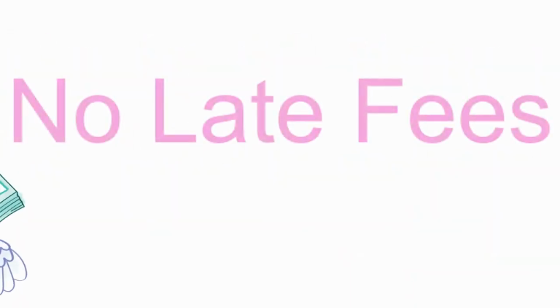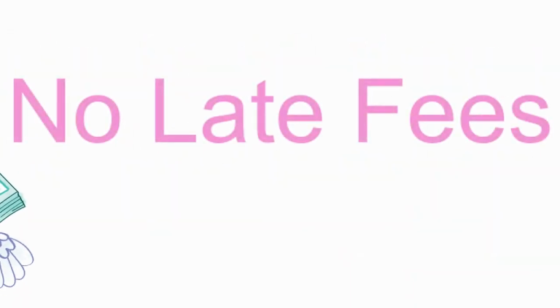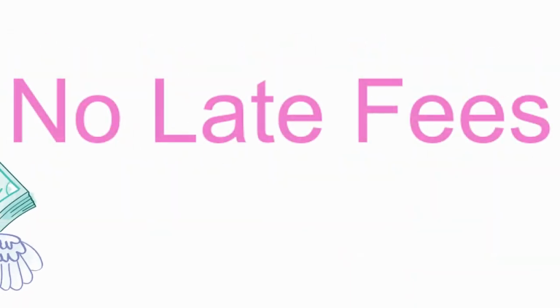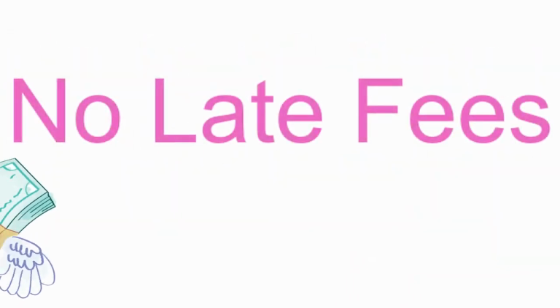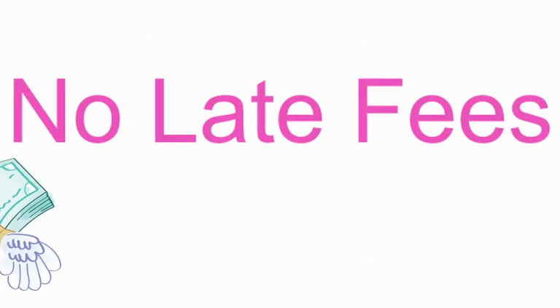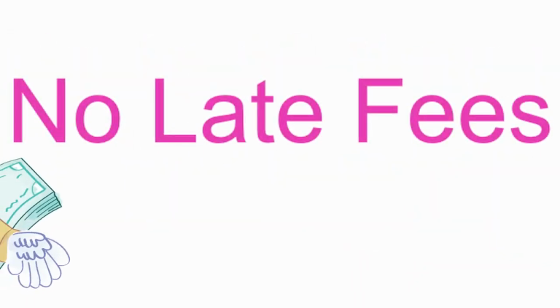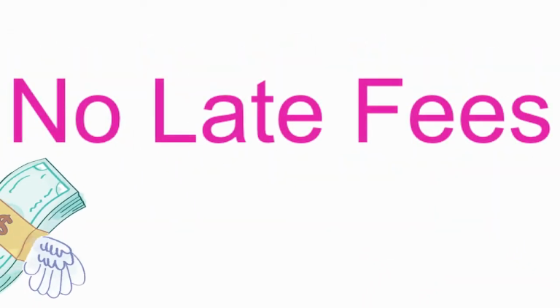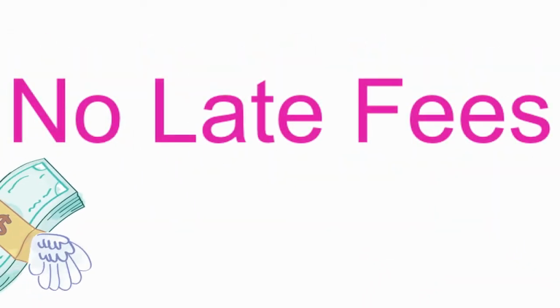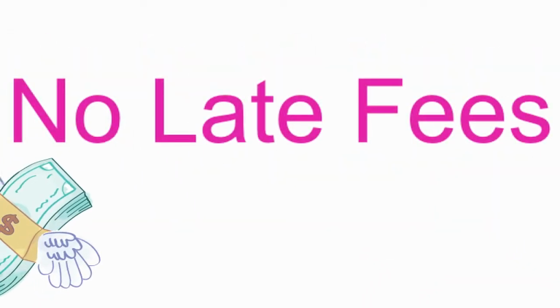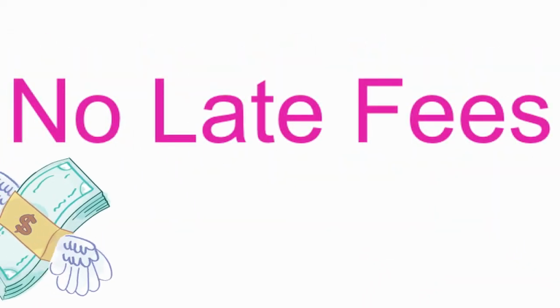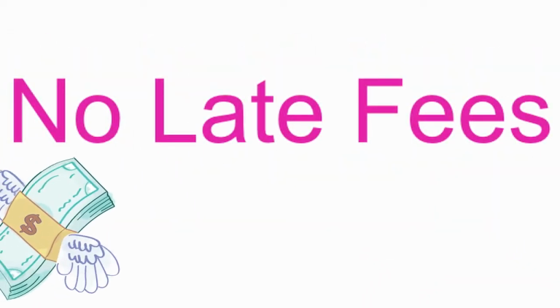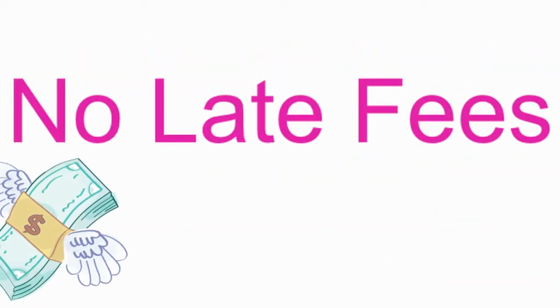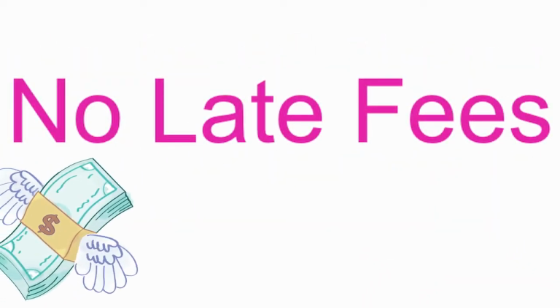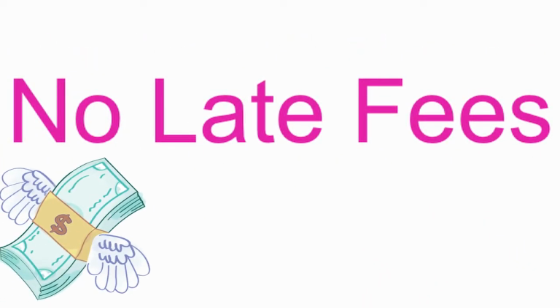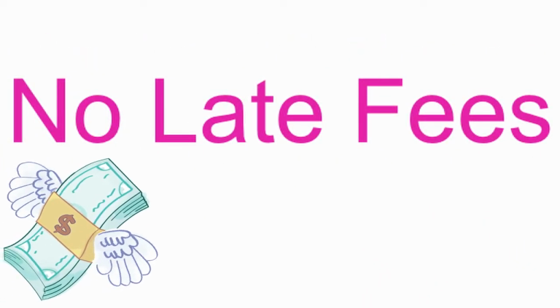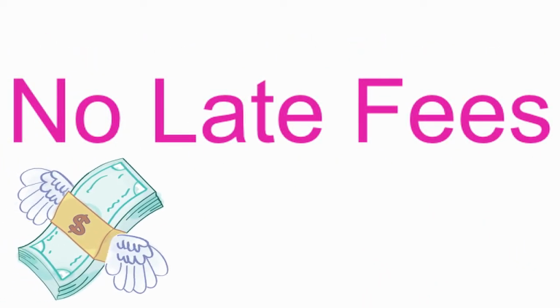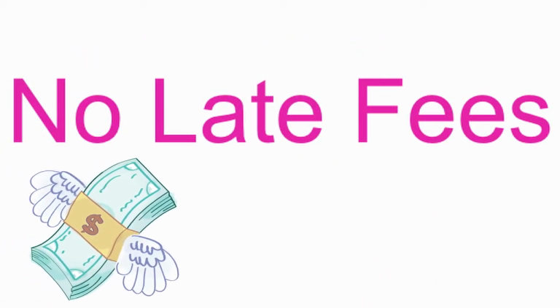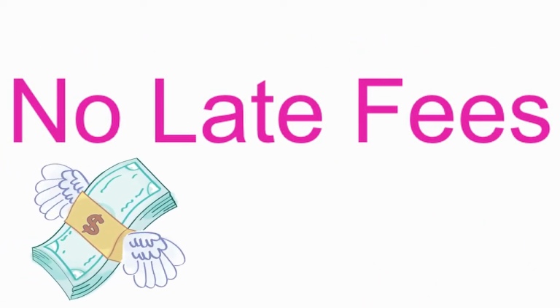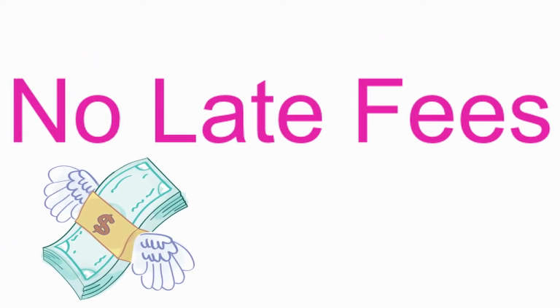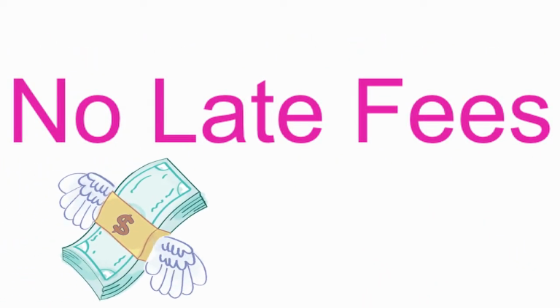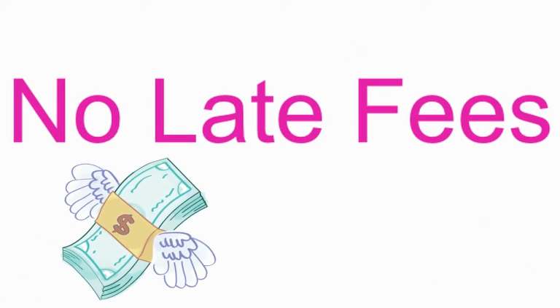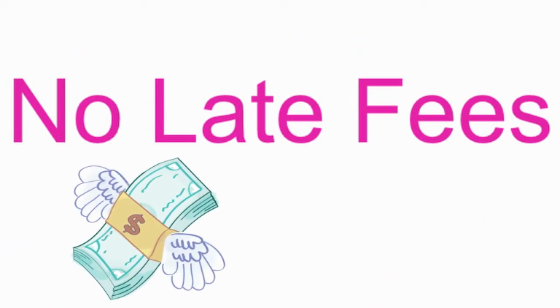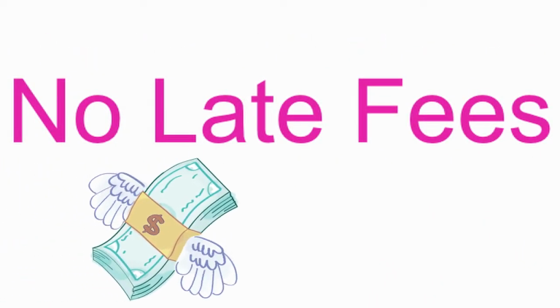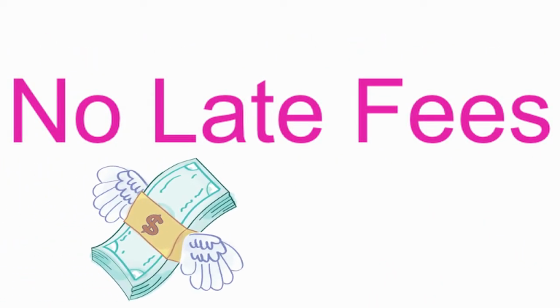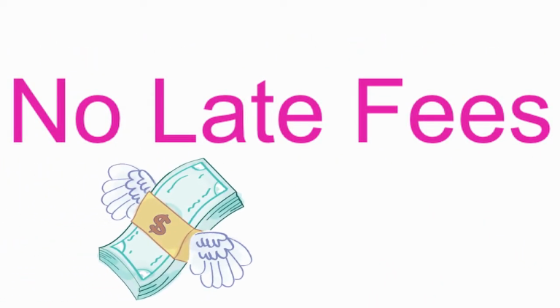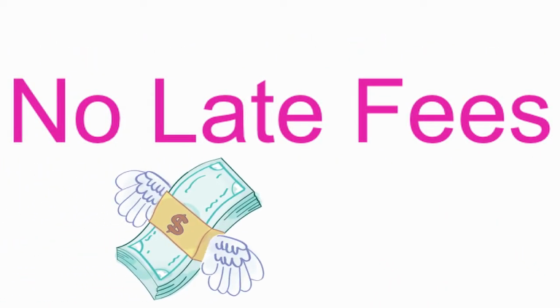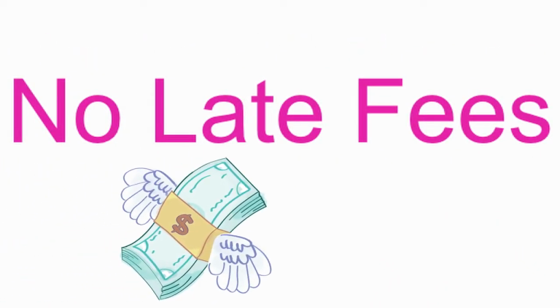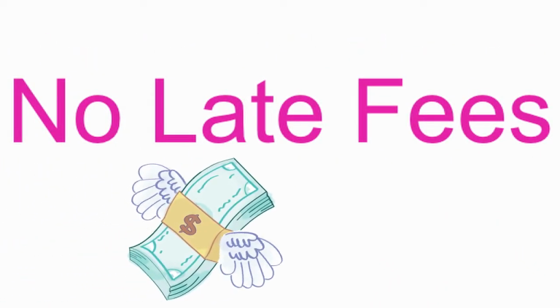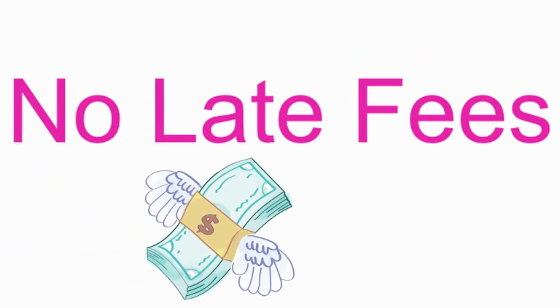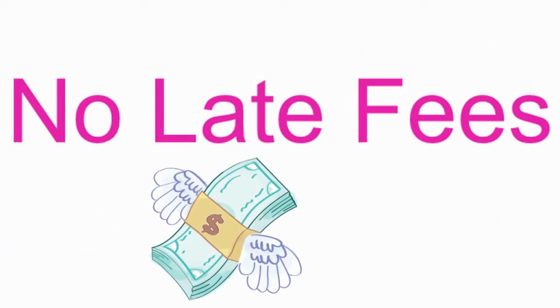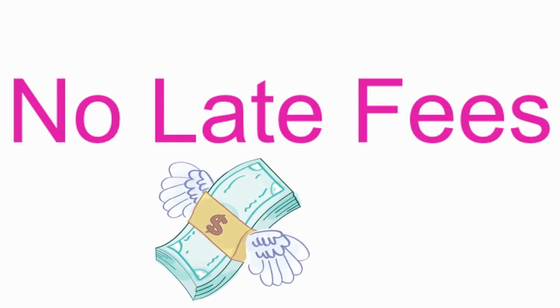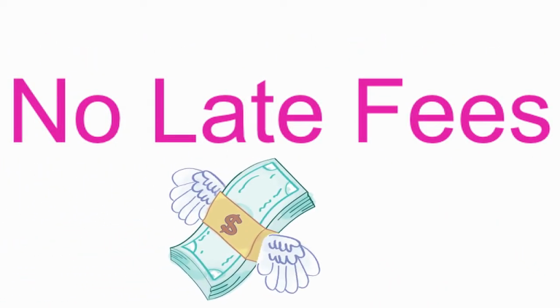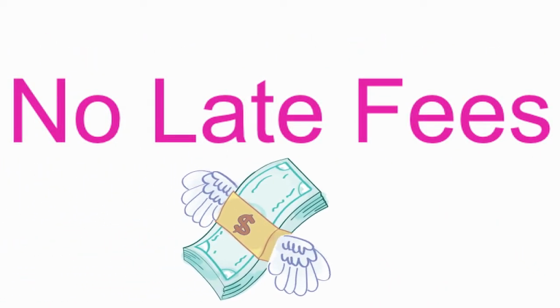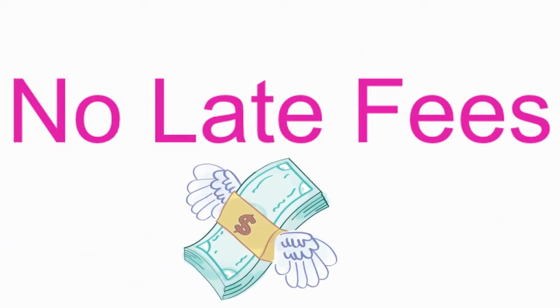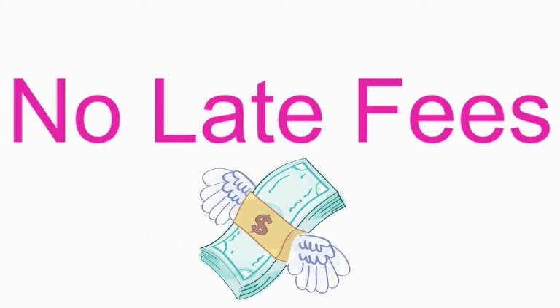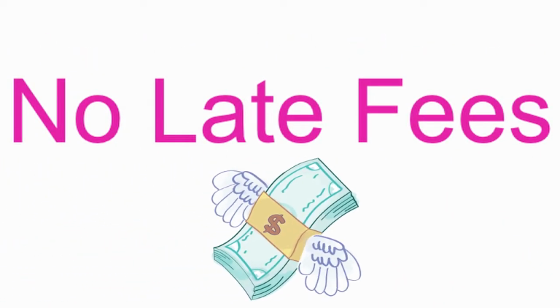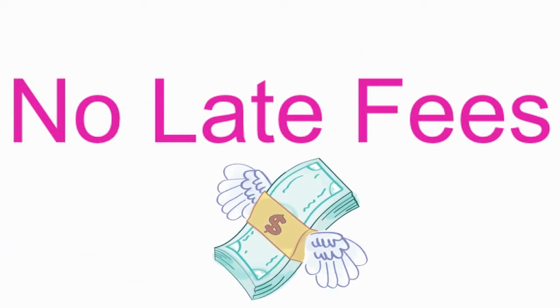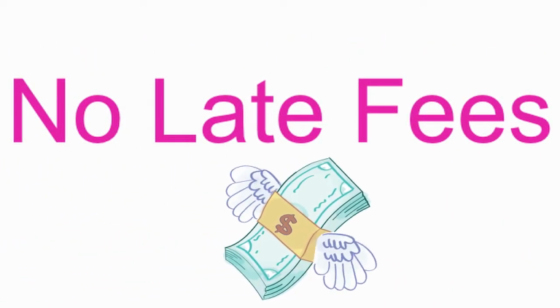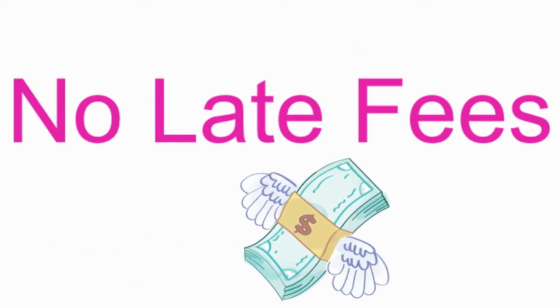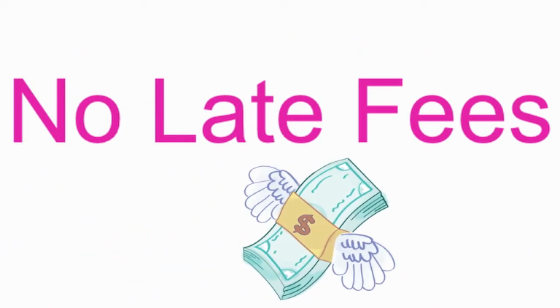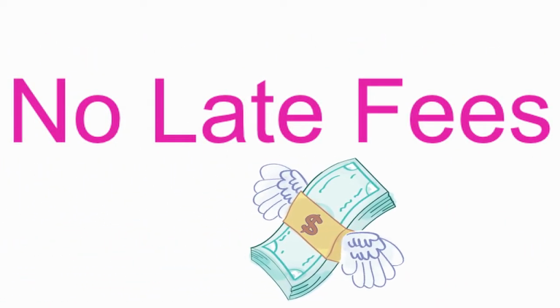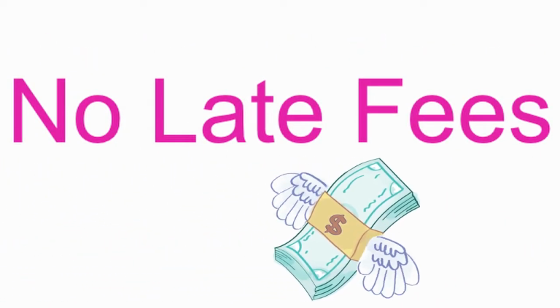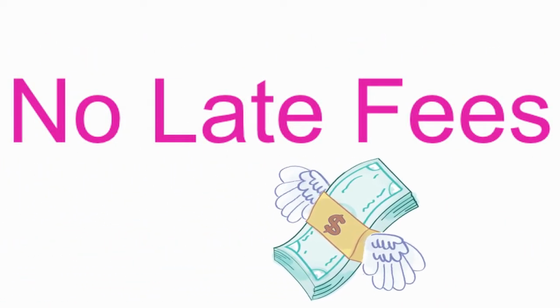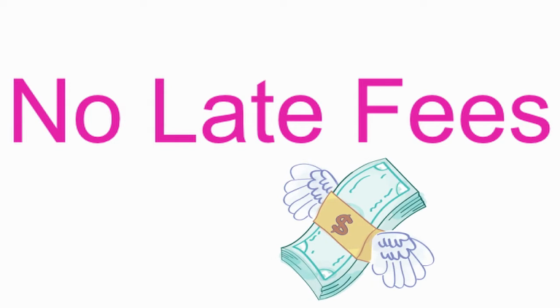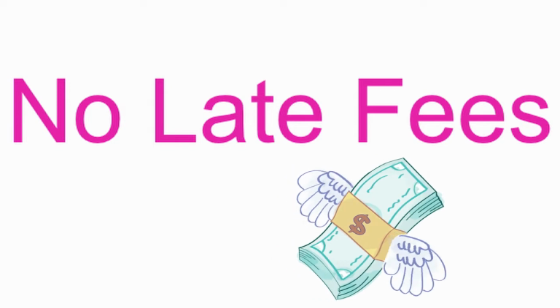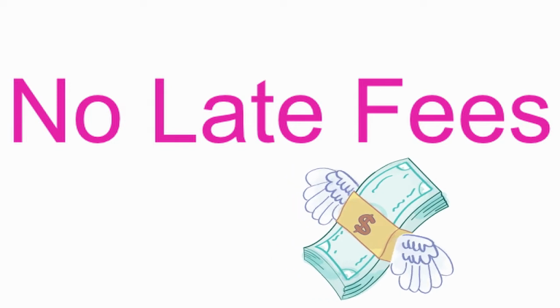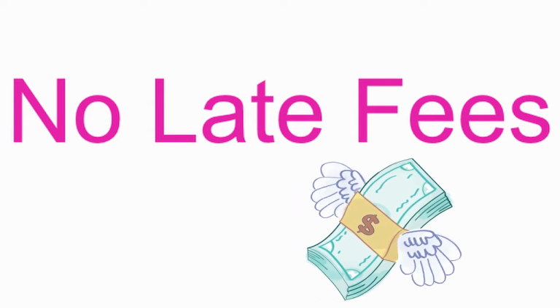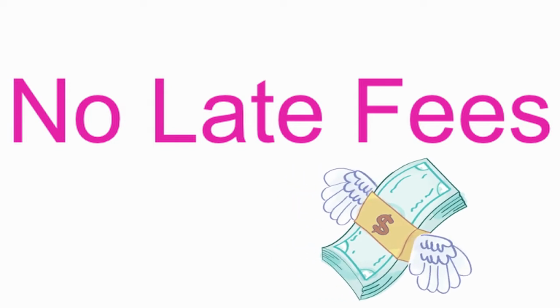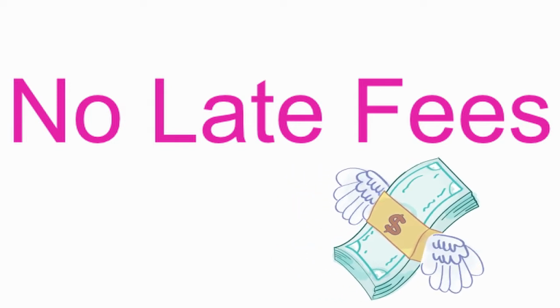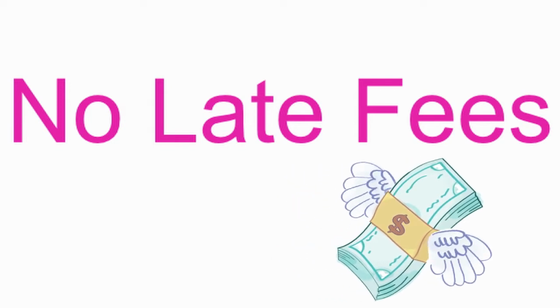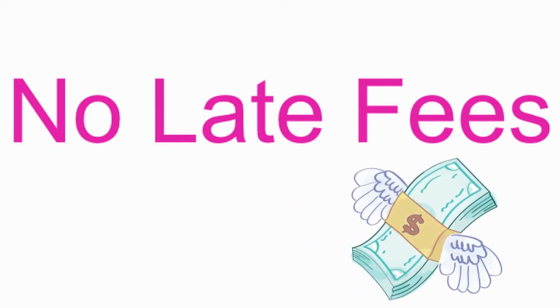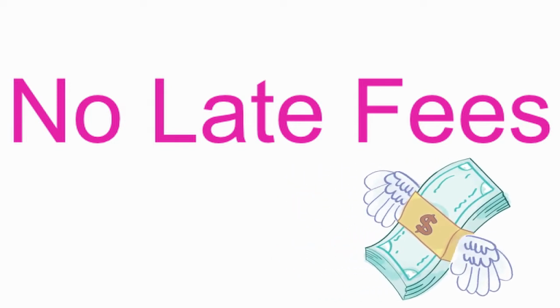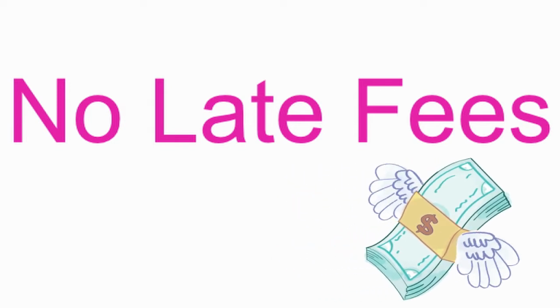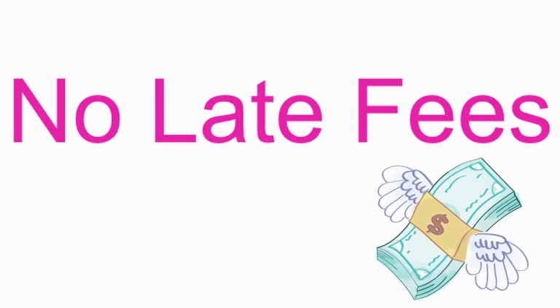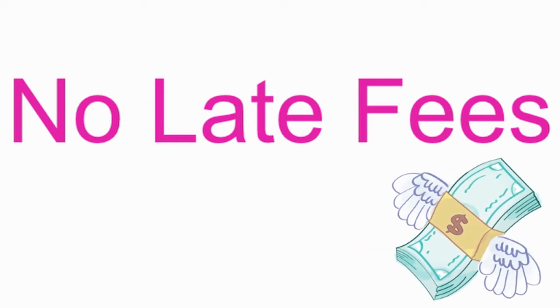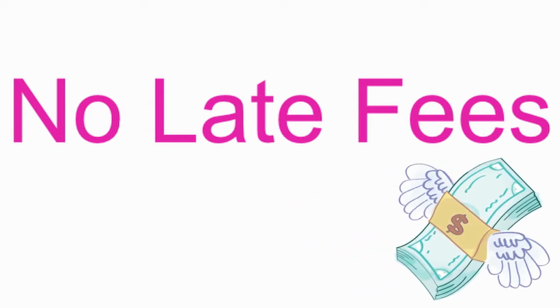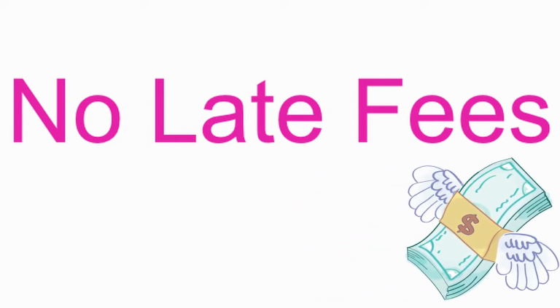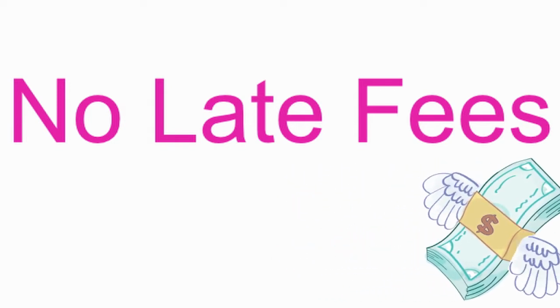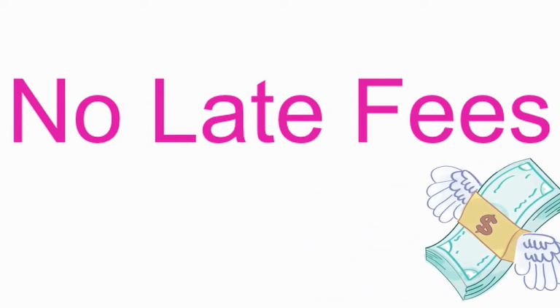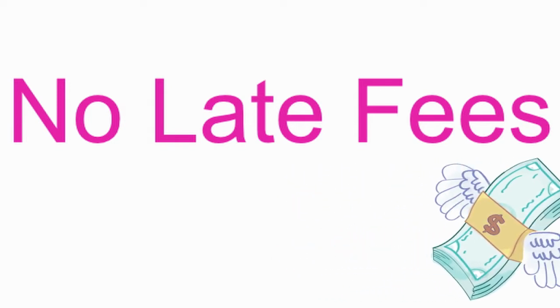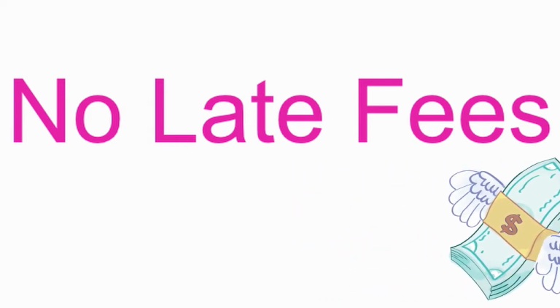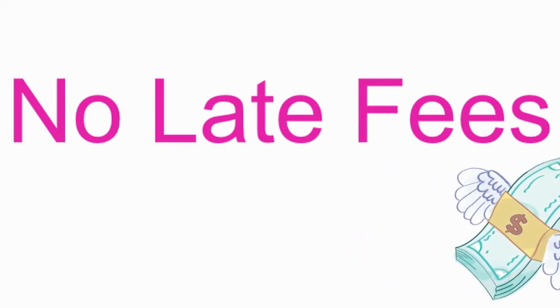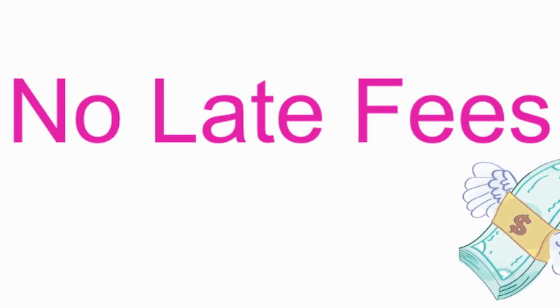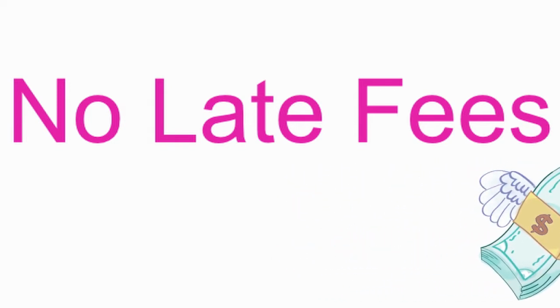Best of all, there are no late fees, but we do ask that you return your materials on time or renew them if needed.